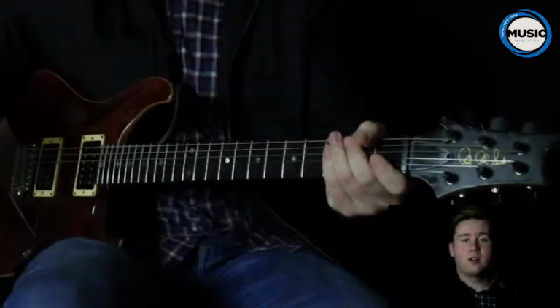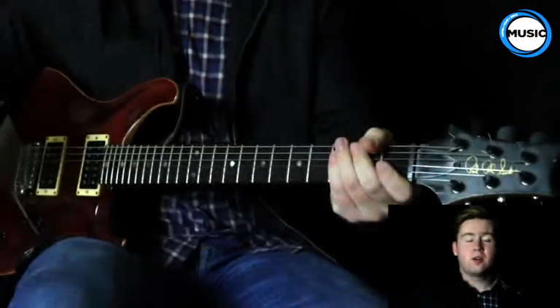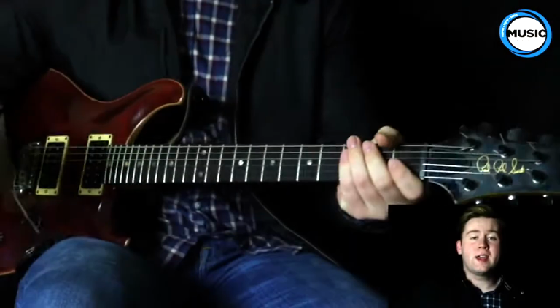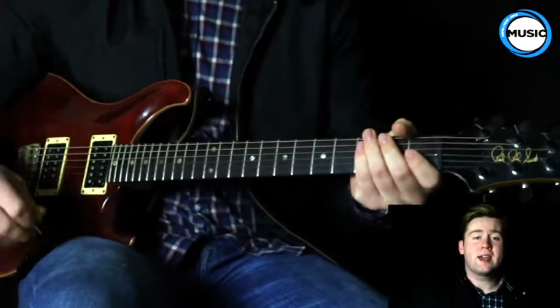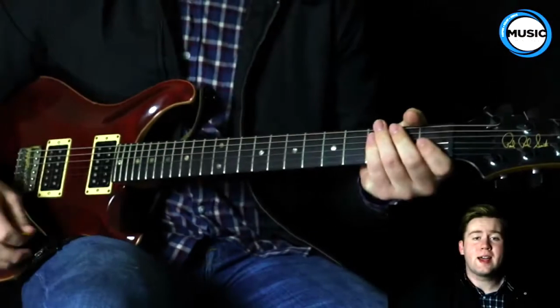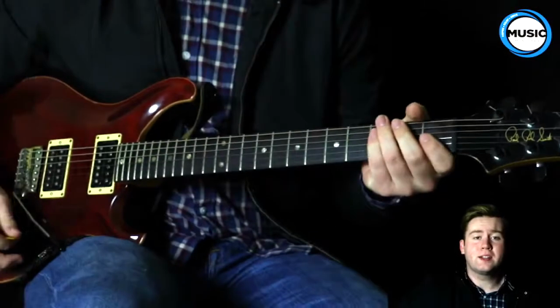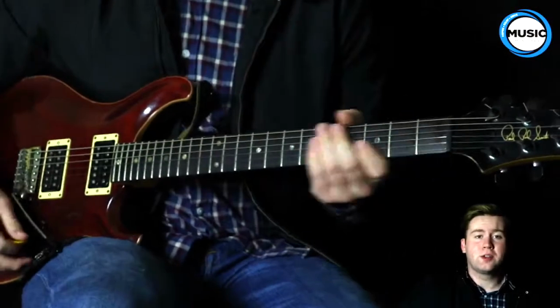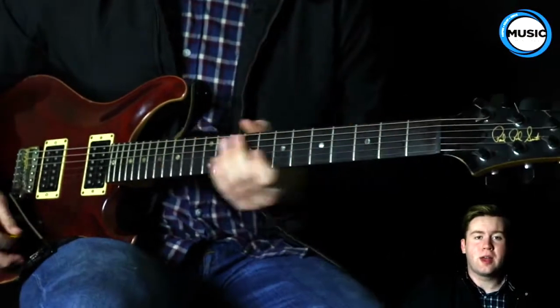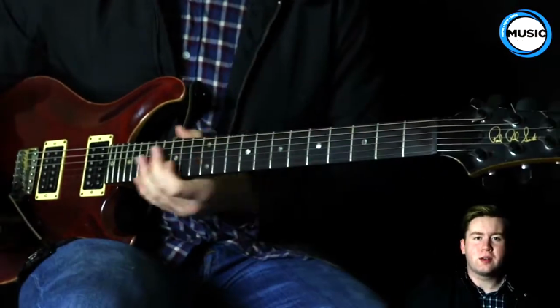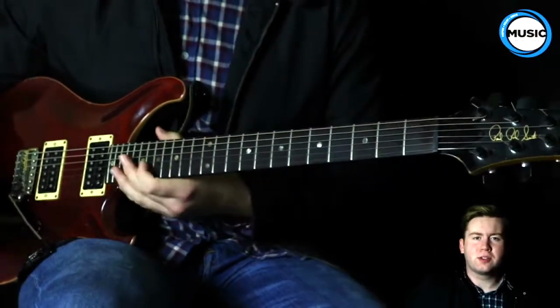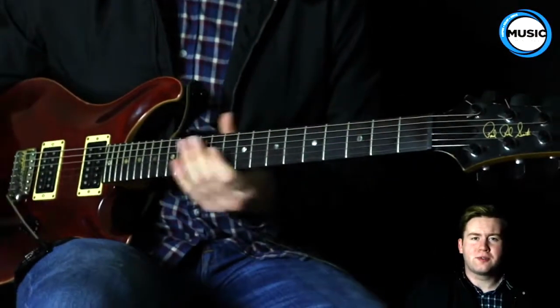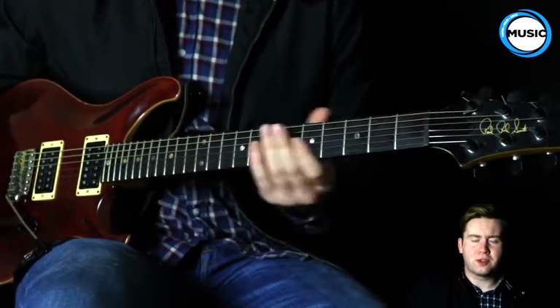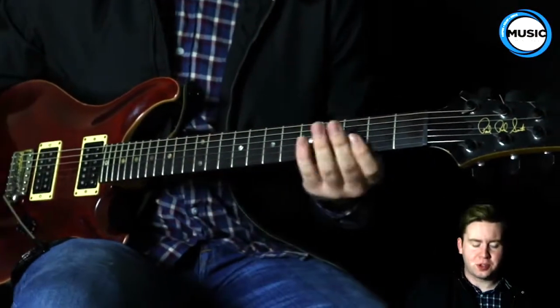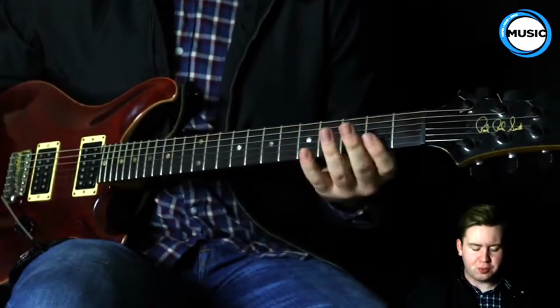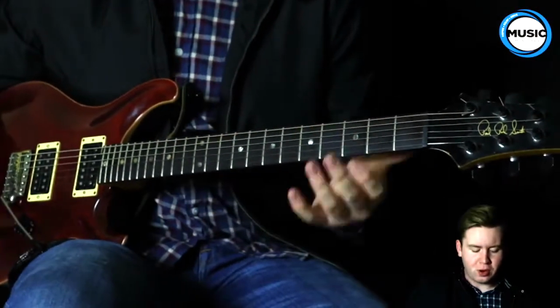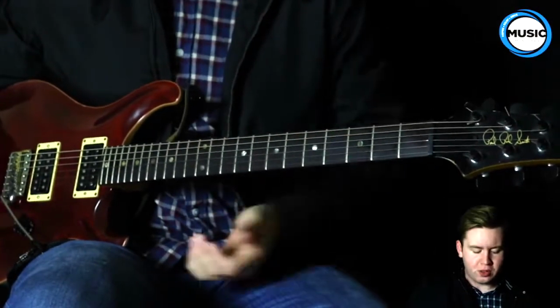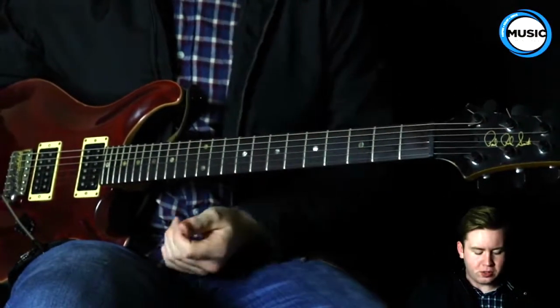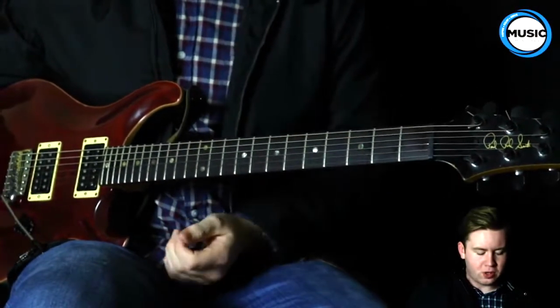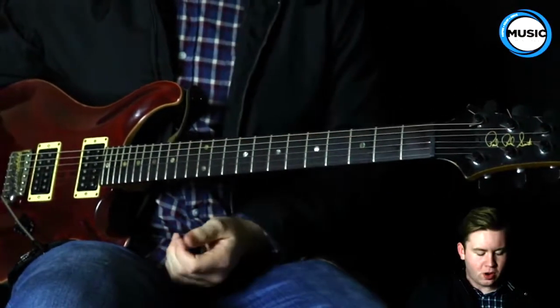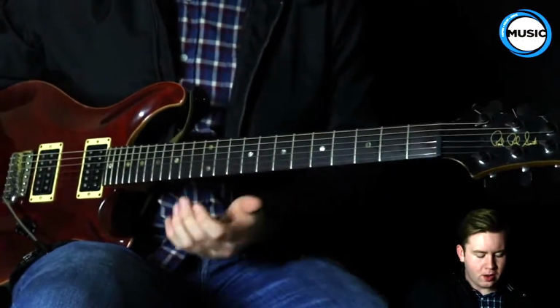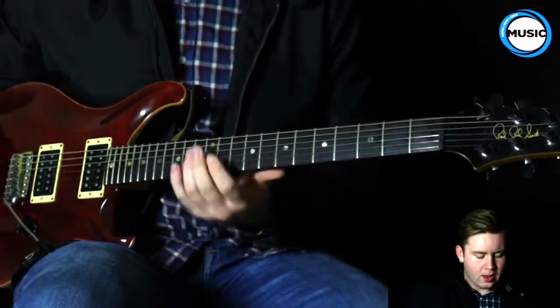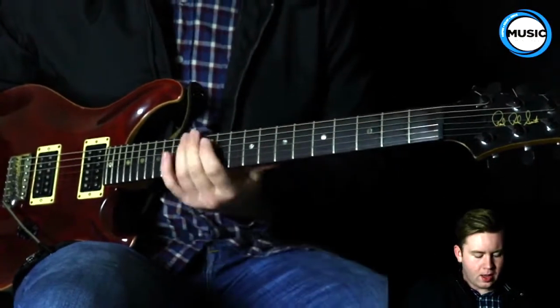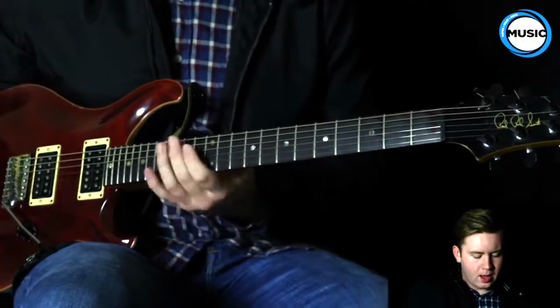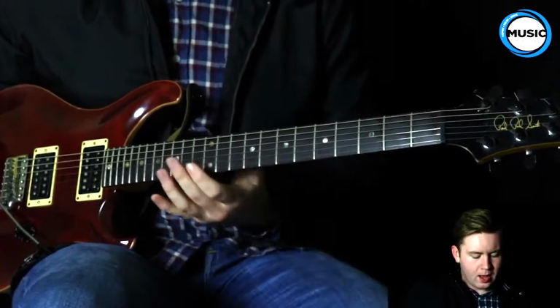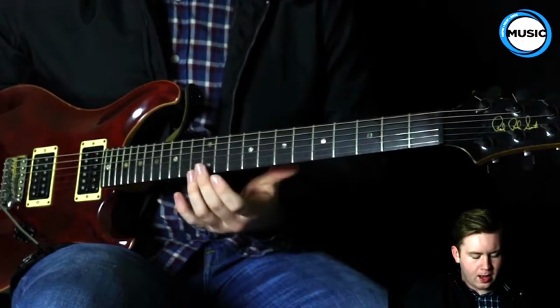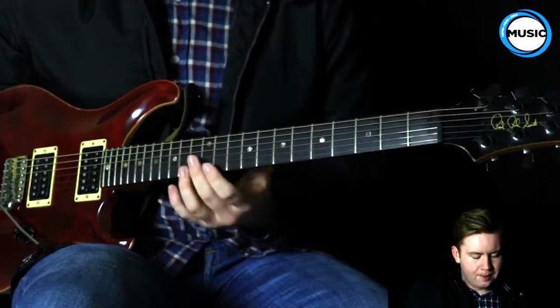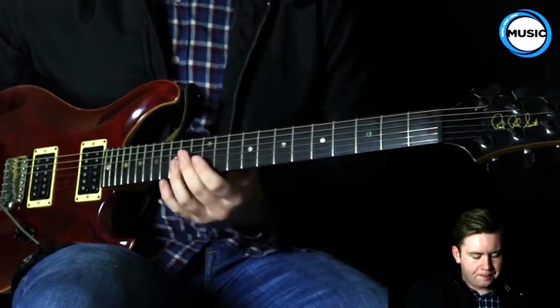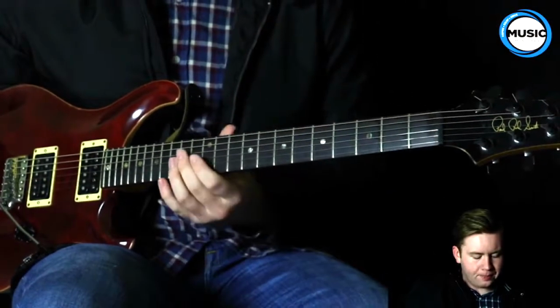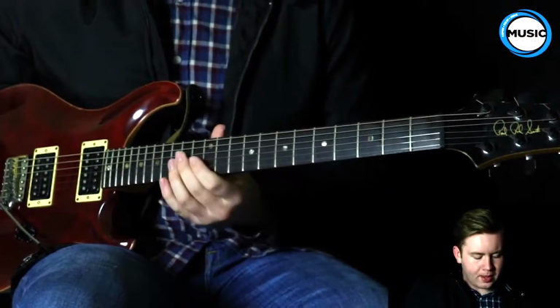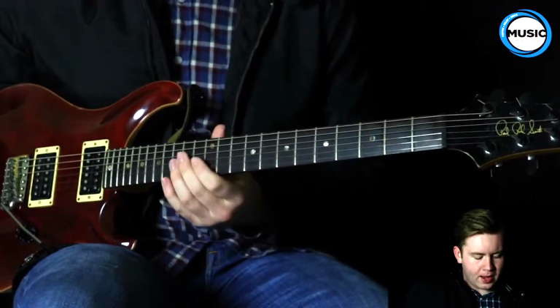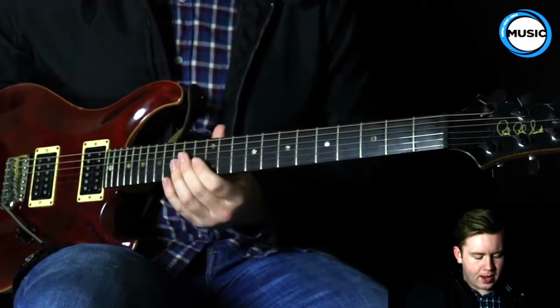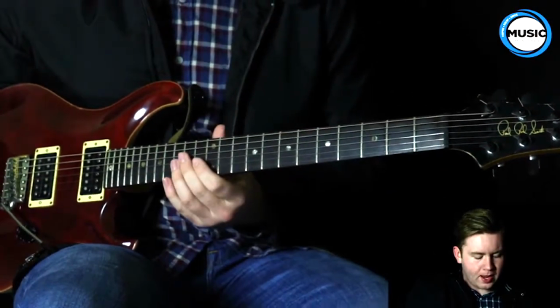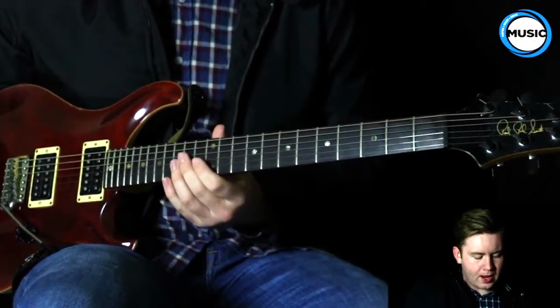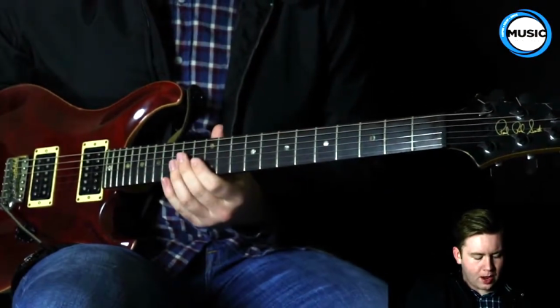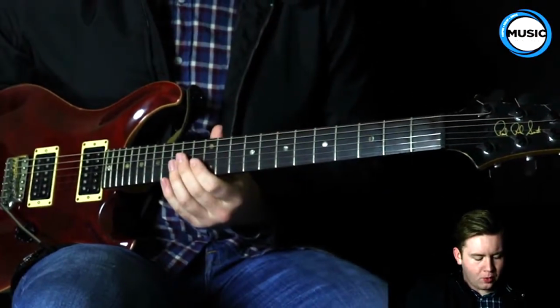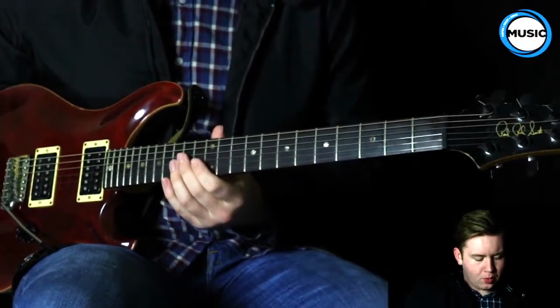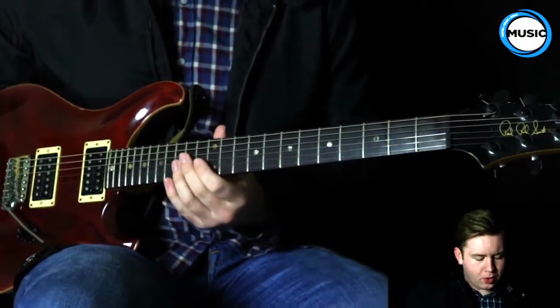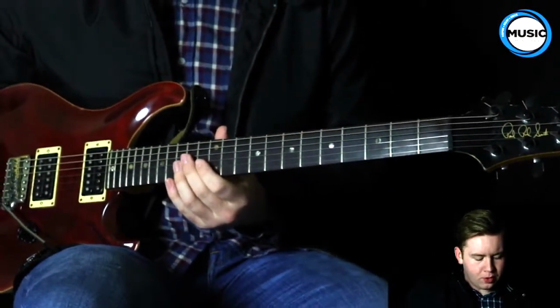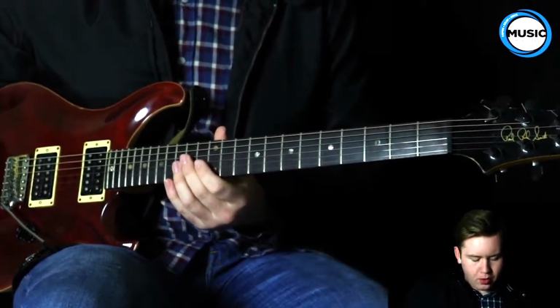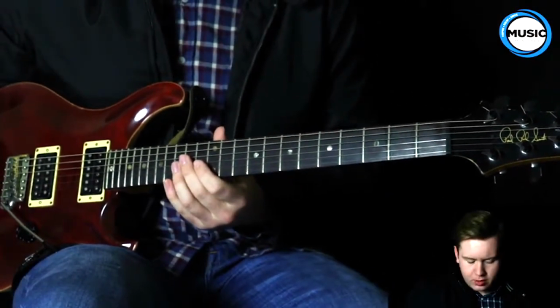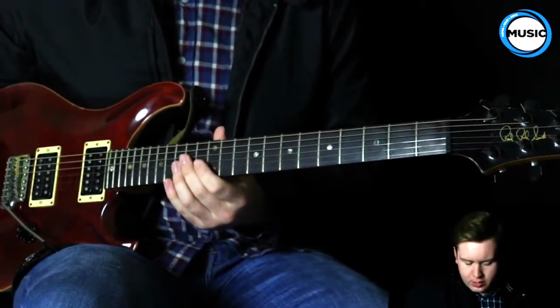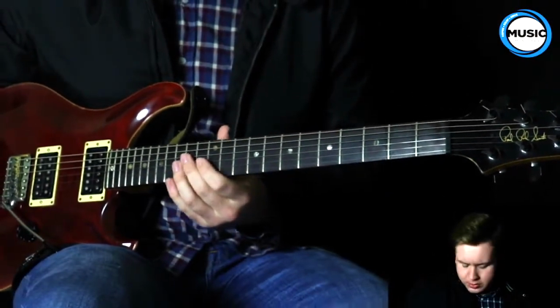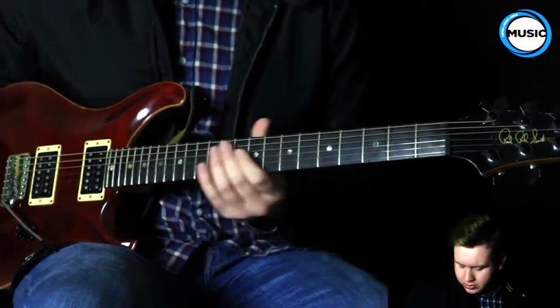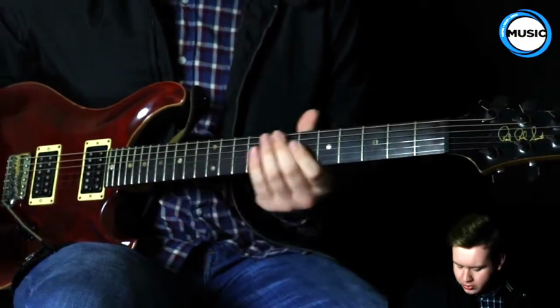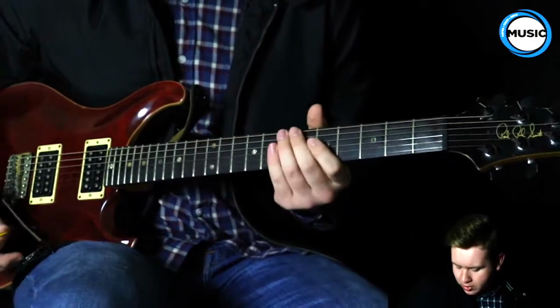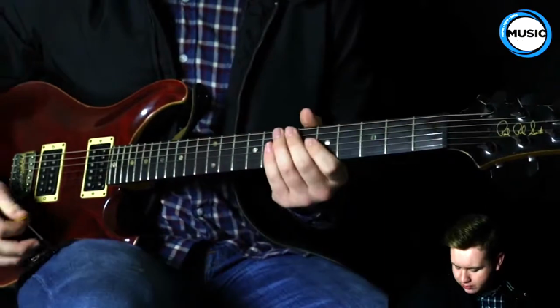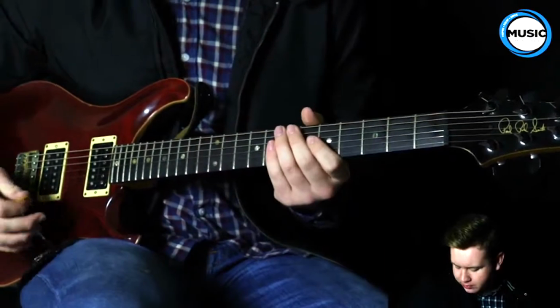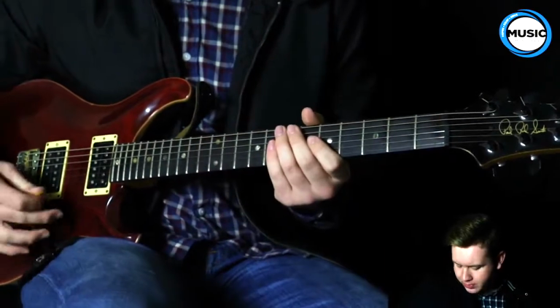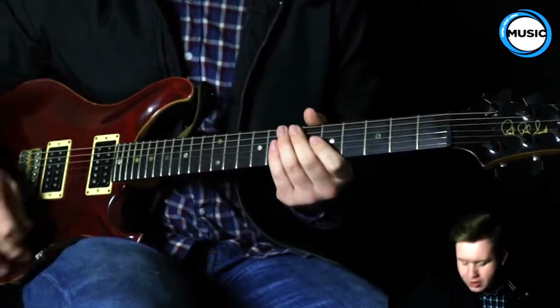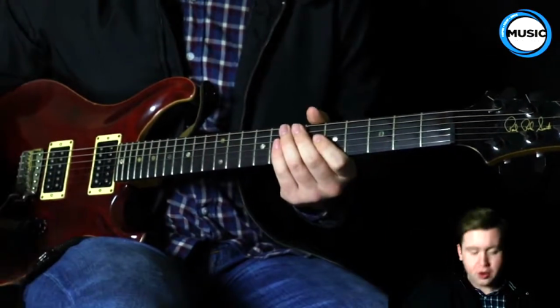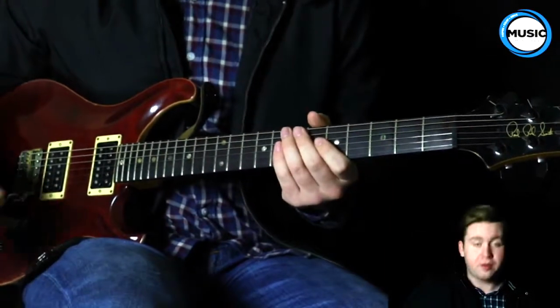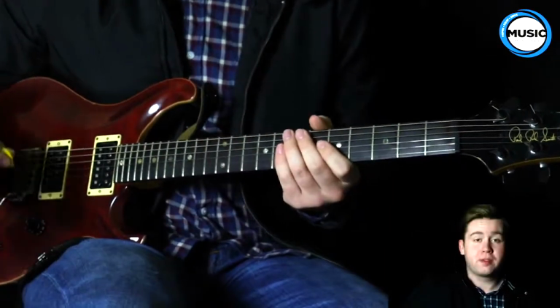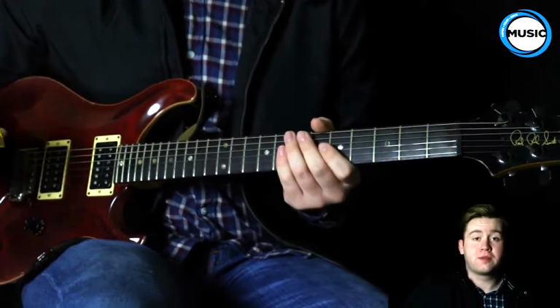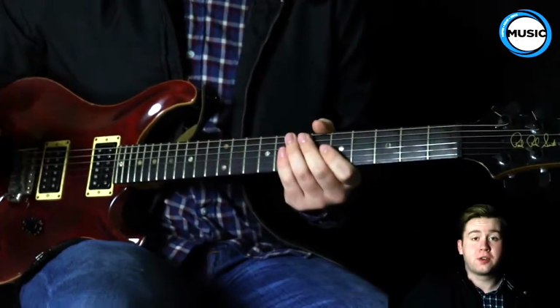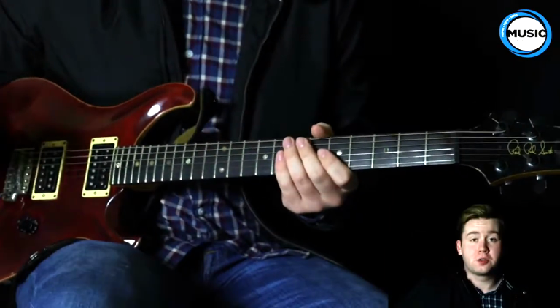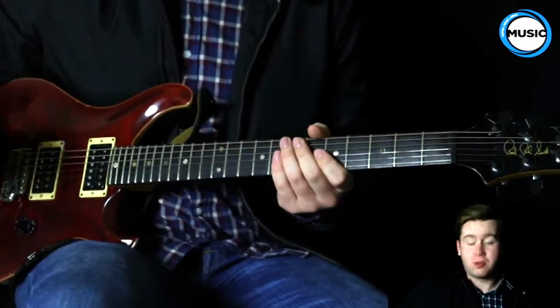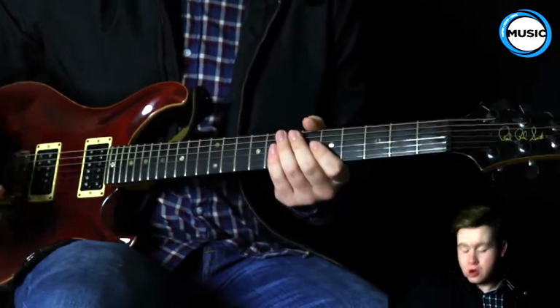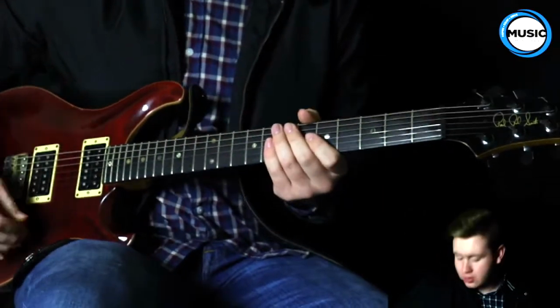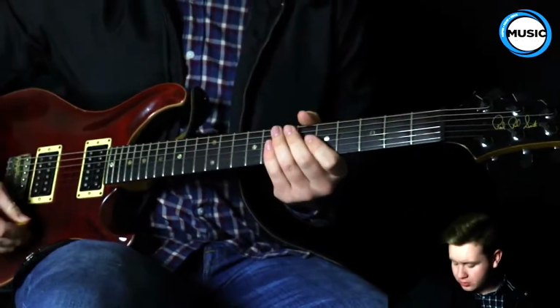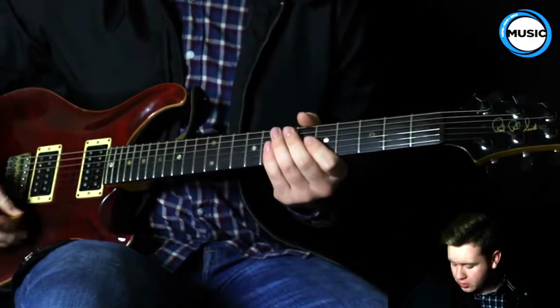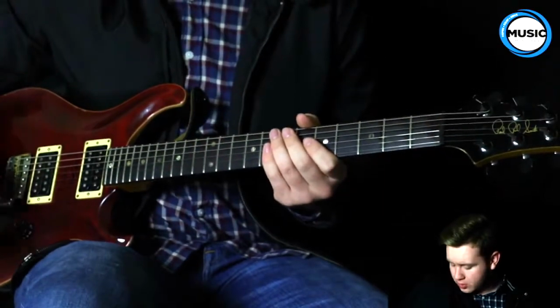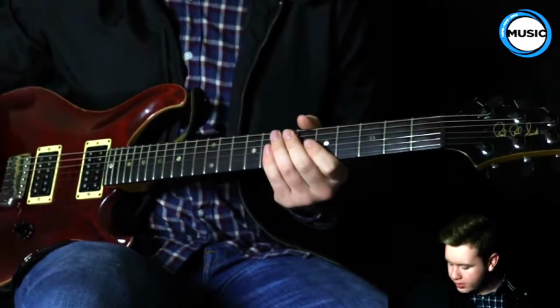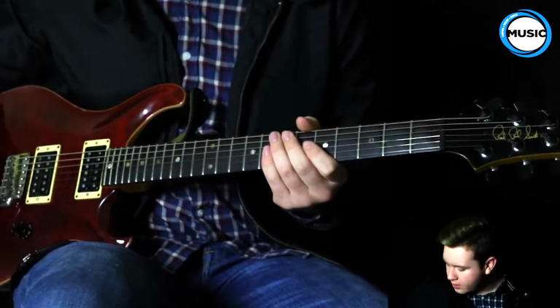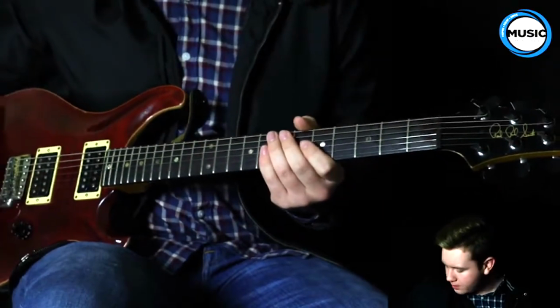Okay guys, so that was the first part of the song, and I will go over the first part. Let's start there.